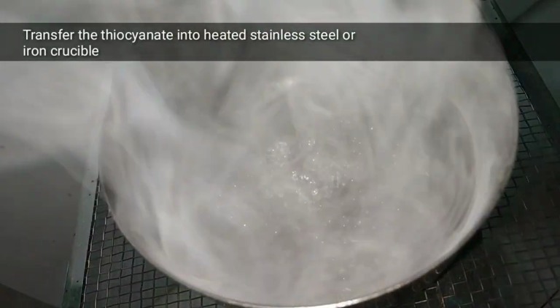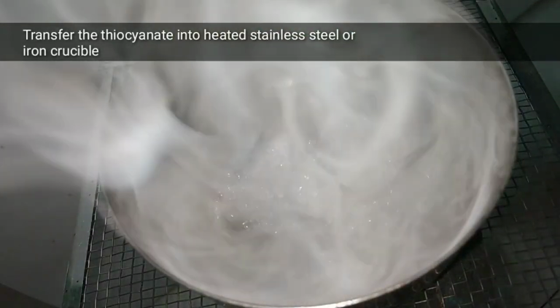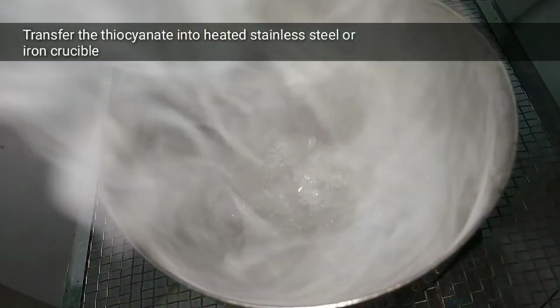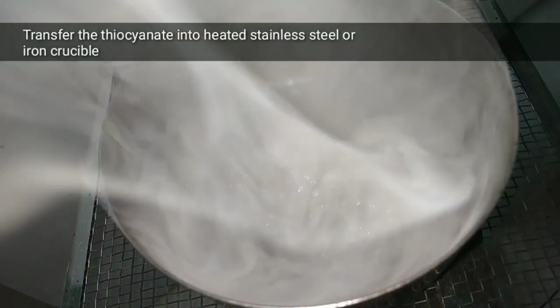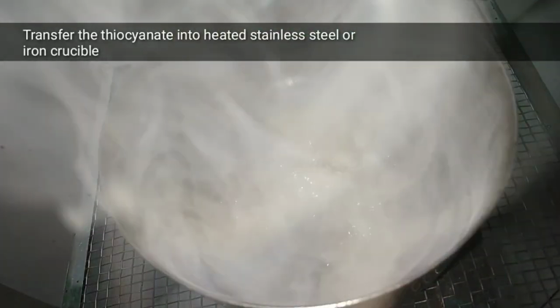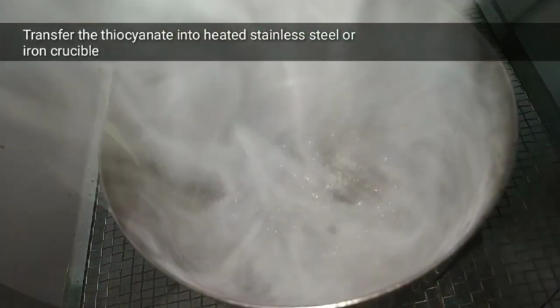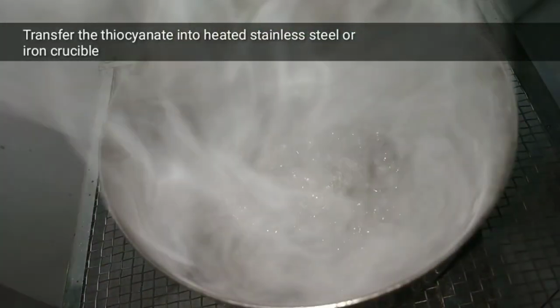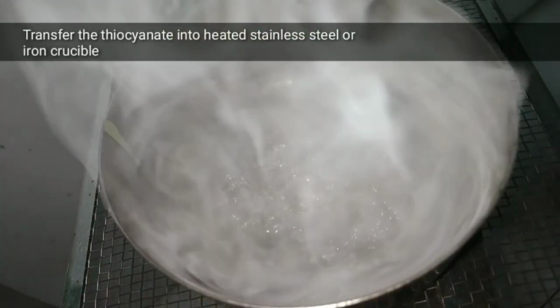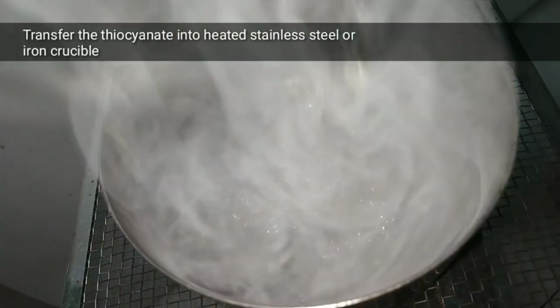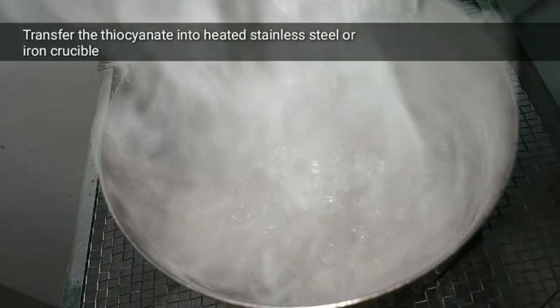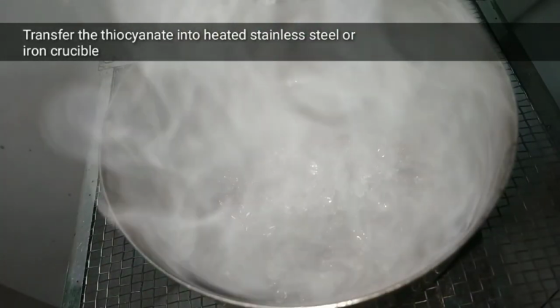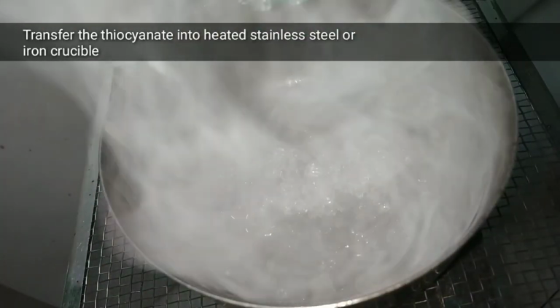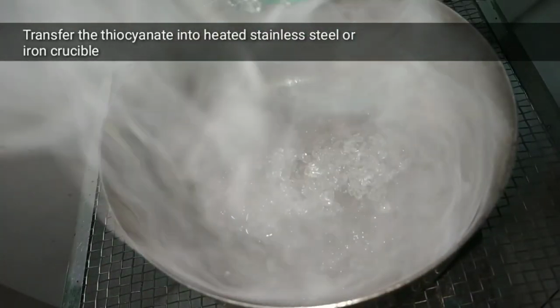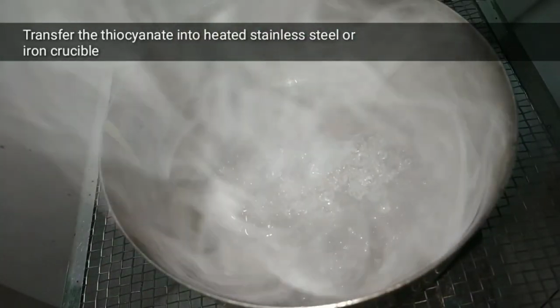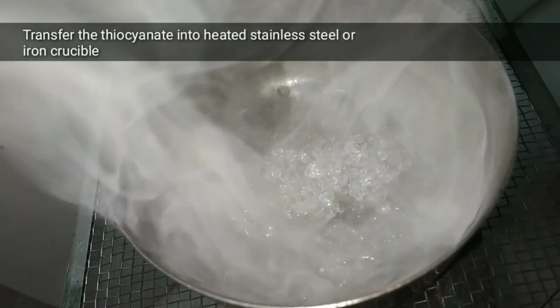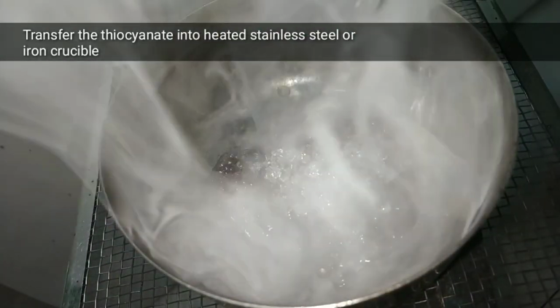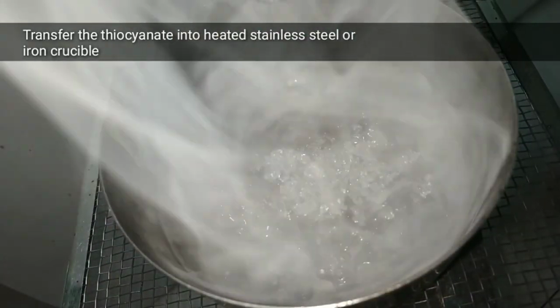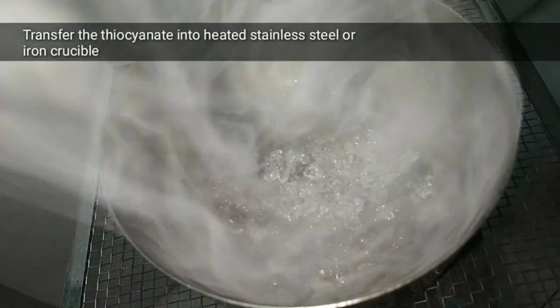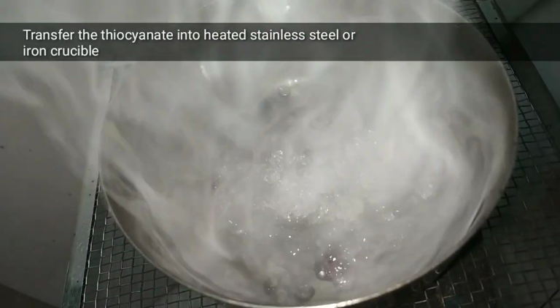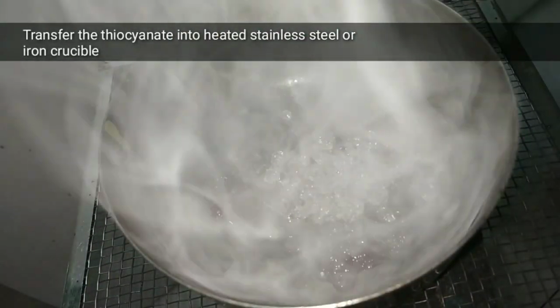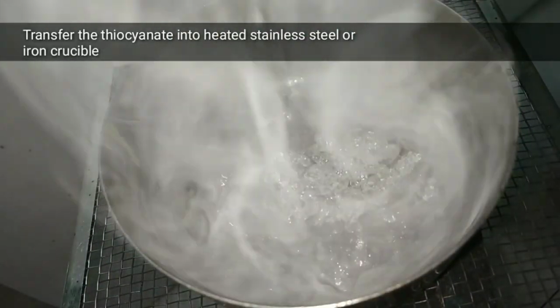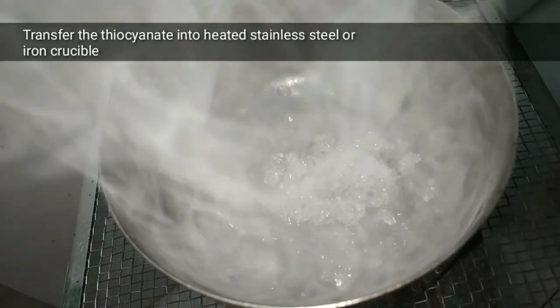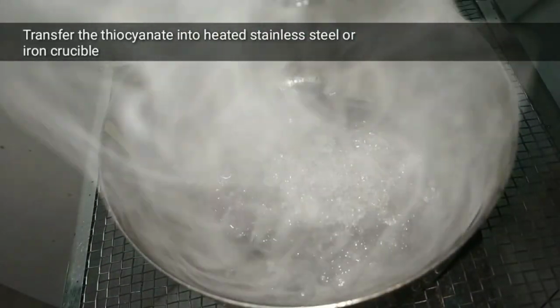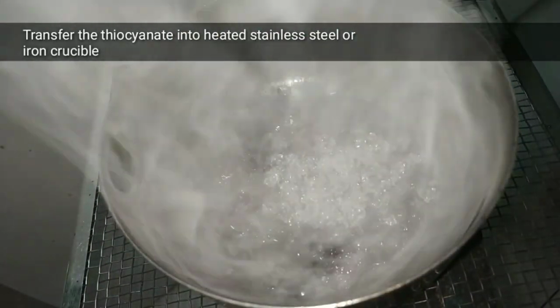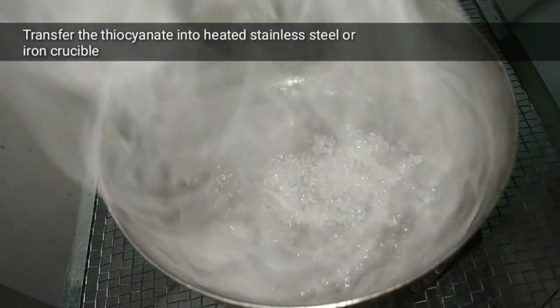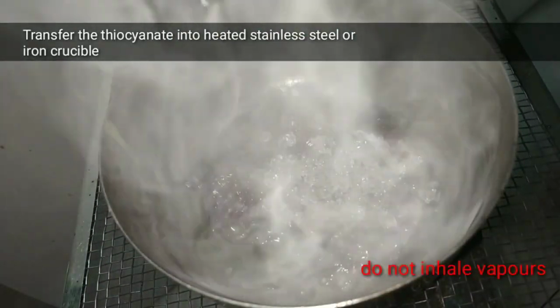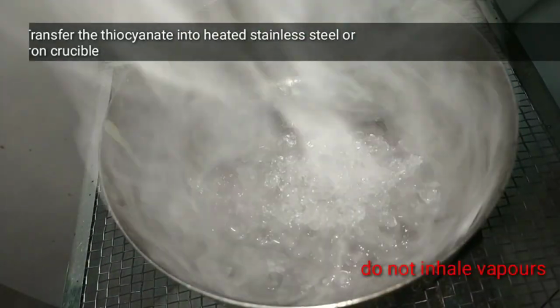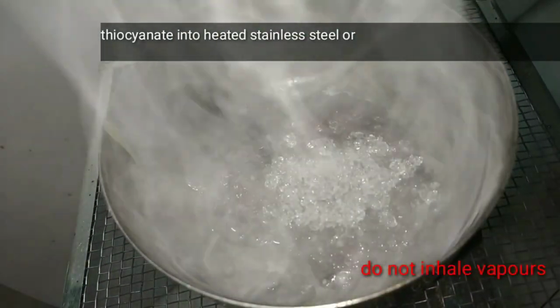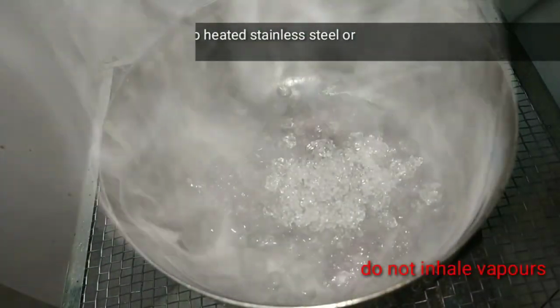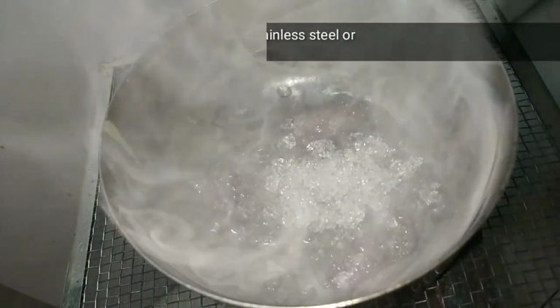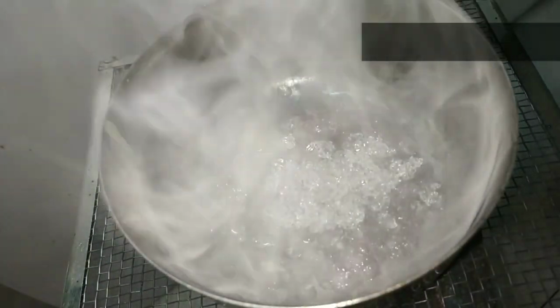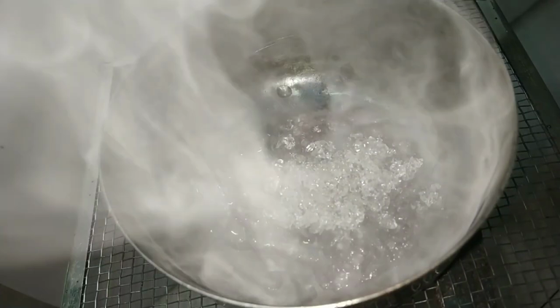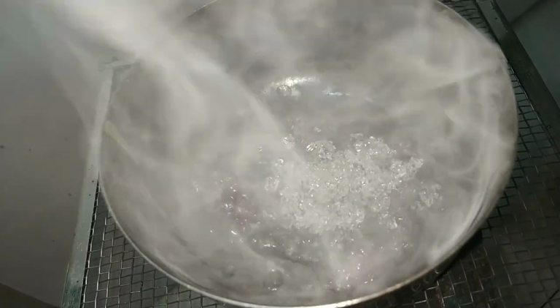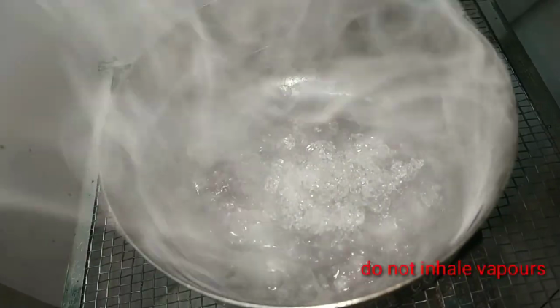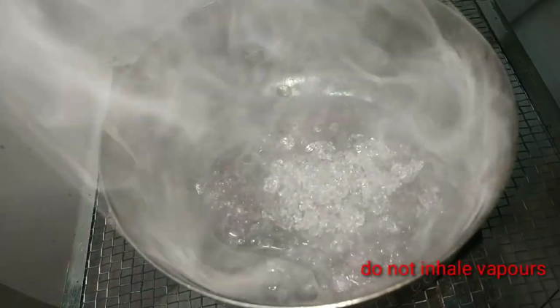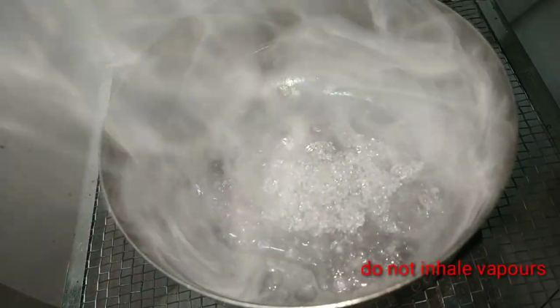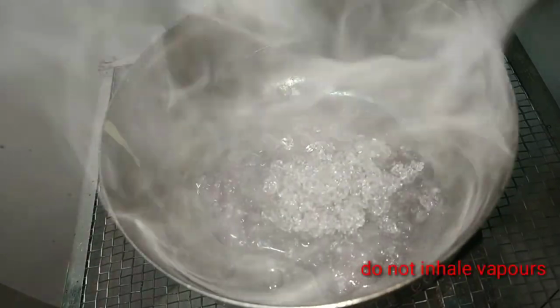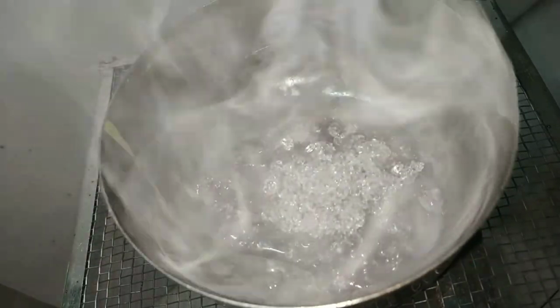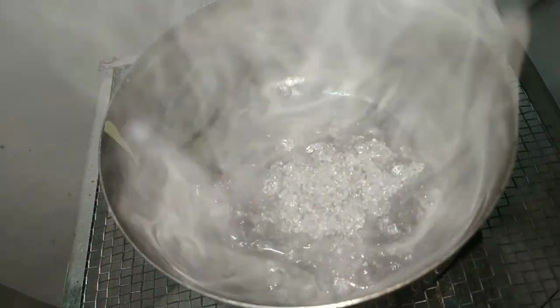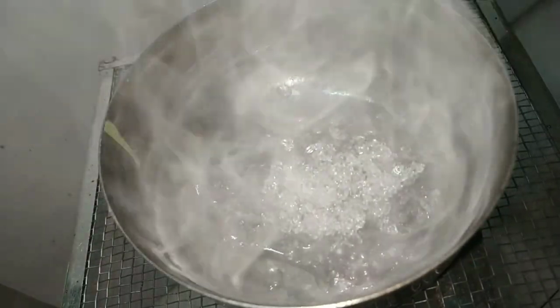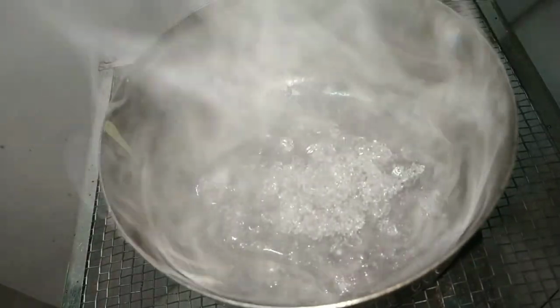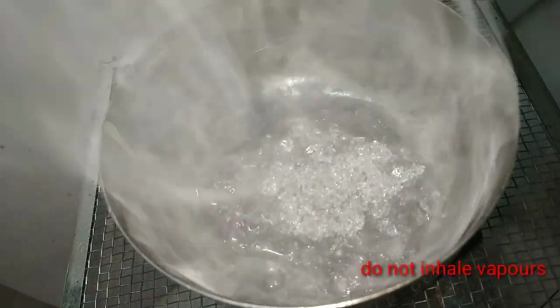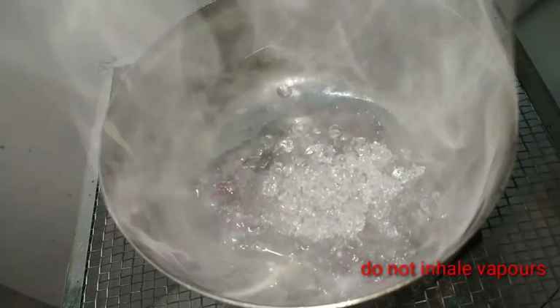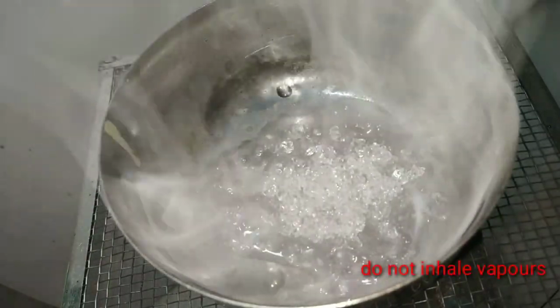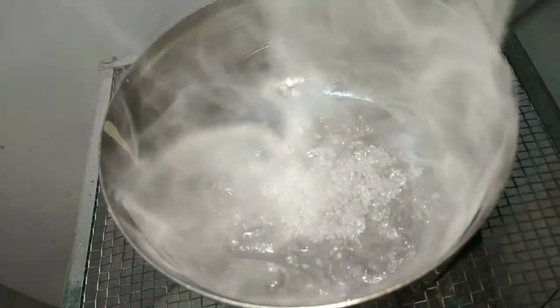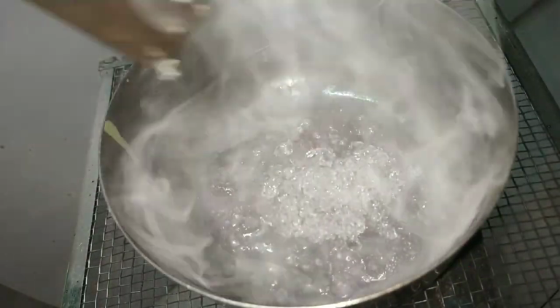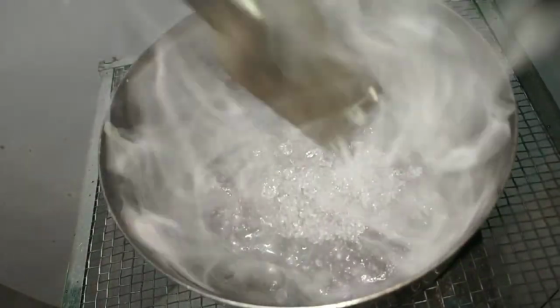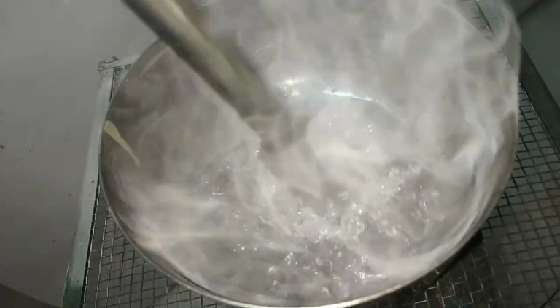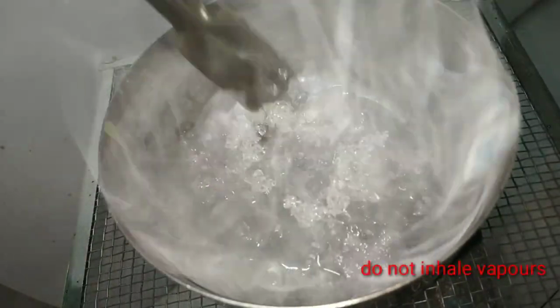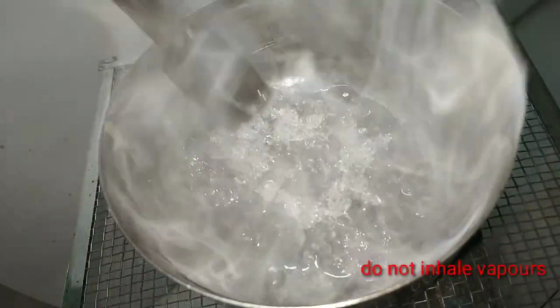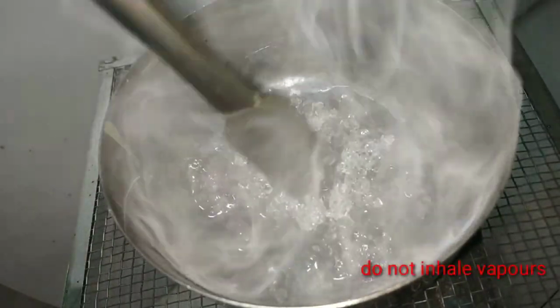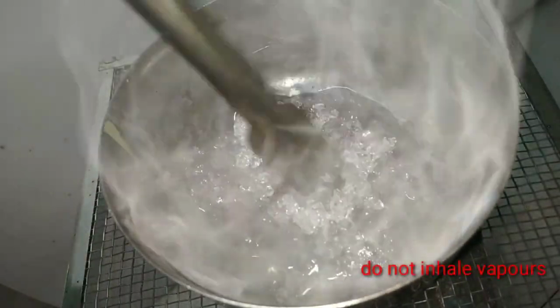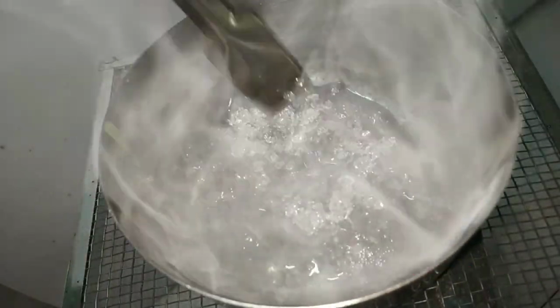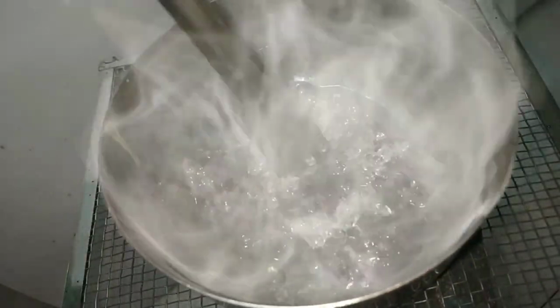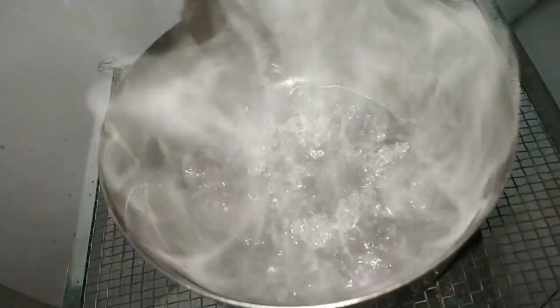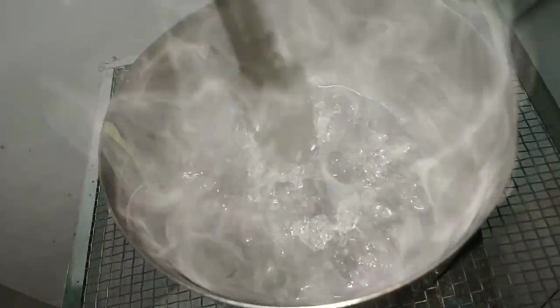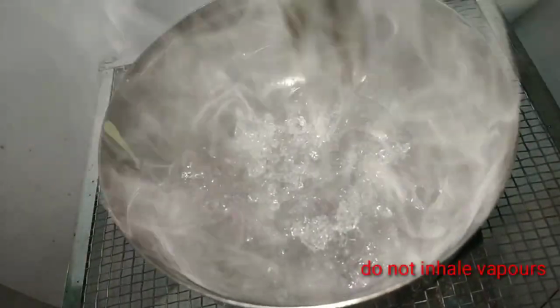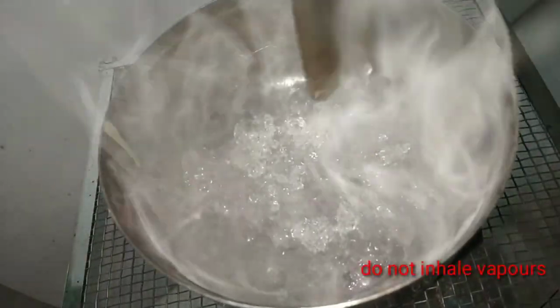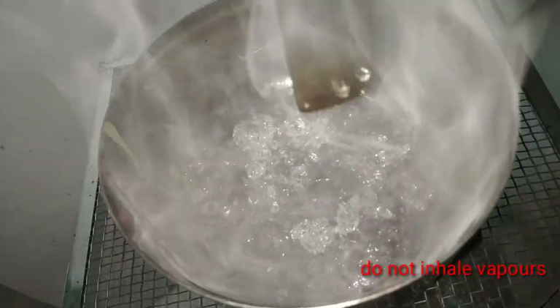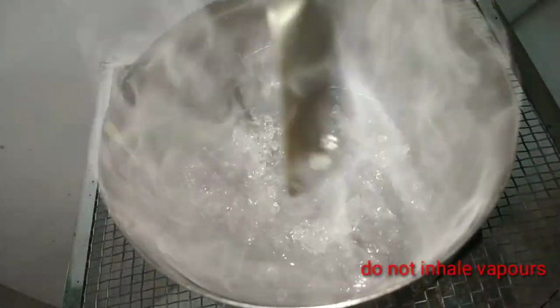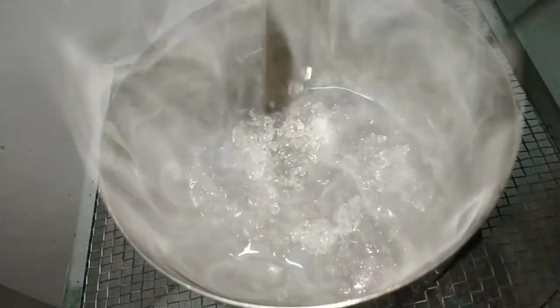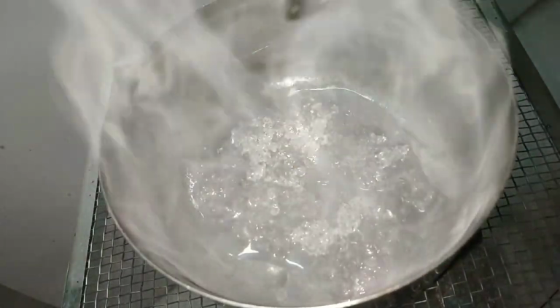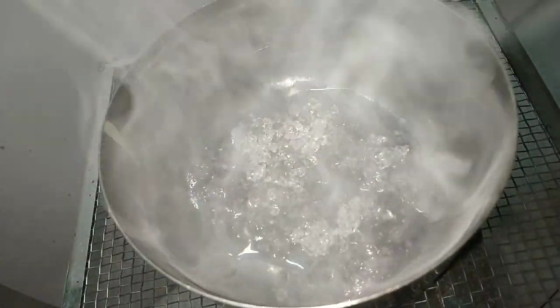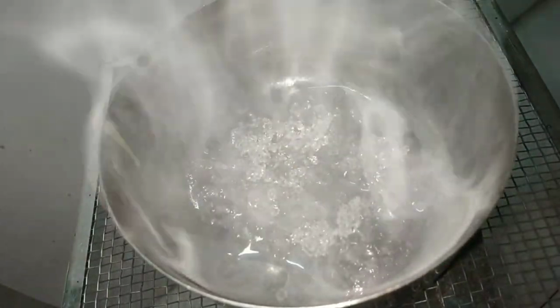Now we transfer the ammonium thiocyanate into a steel dish or a crucible if you have one, which is already preheated in my case.